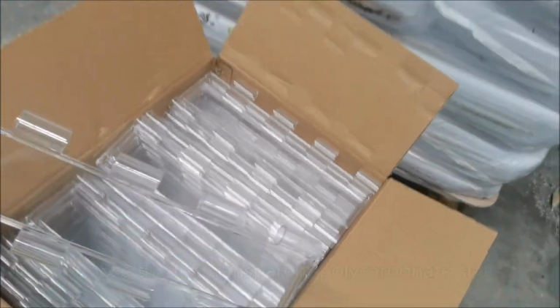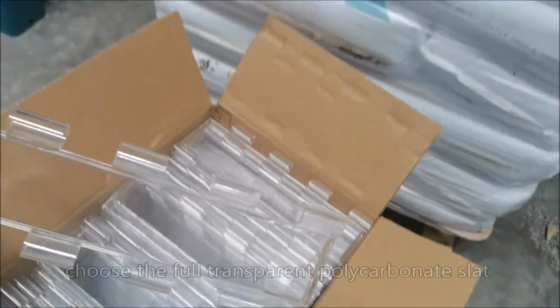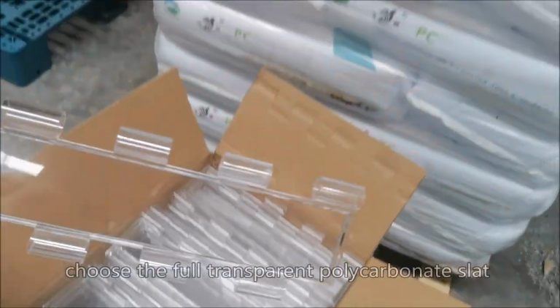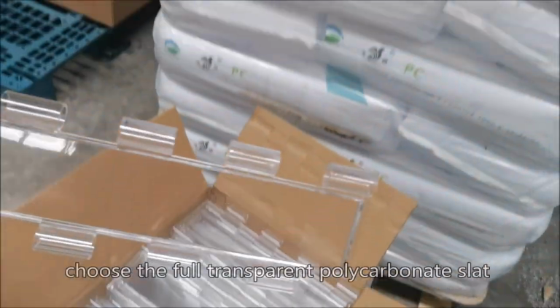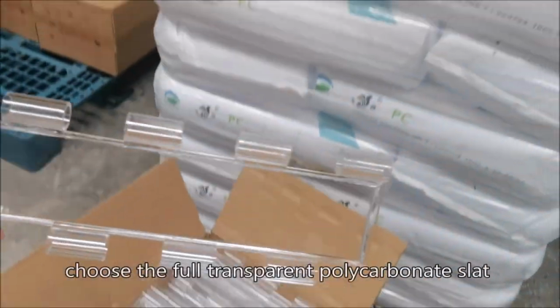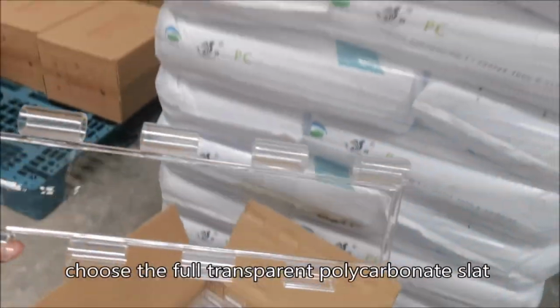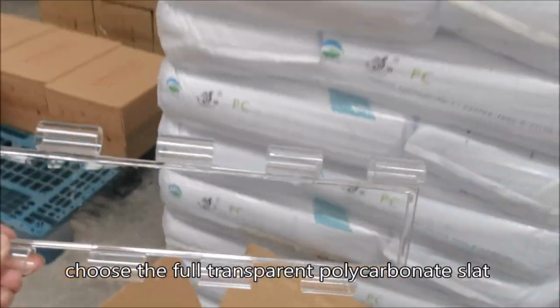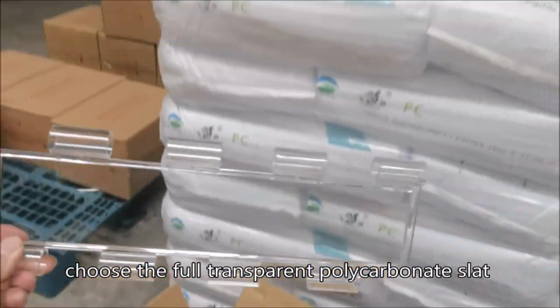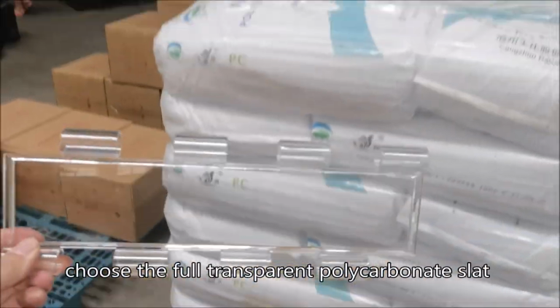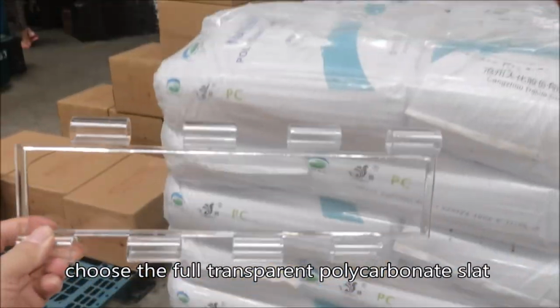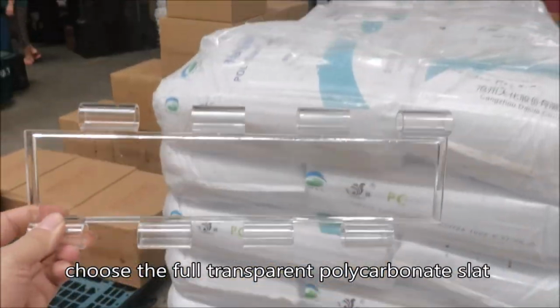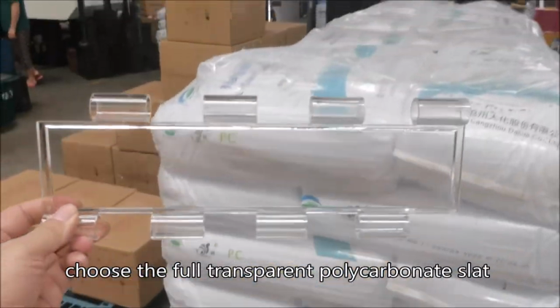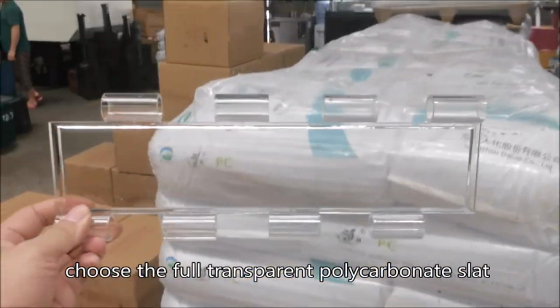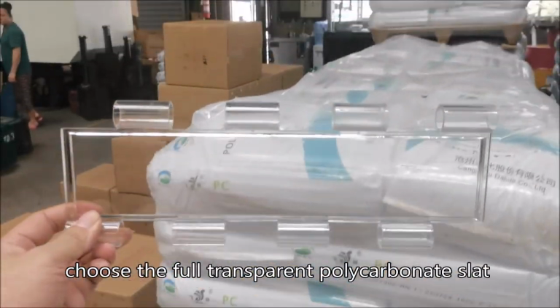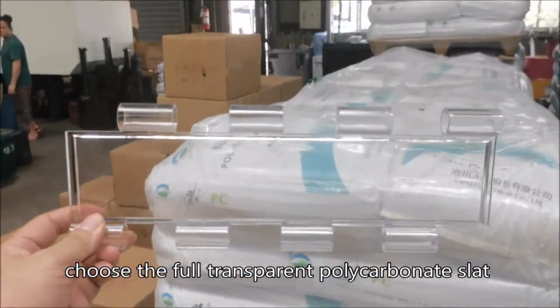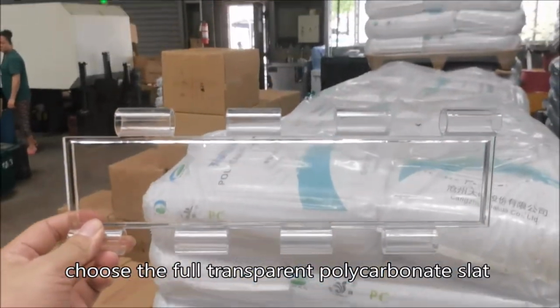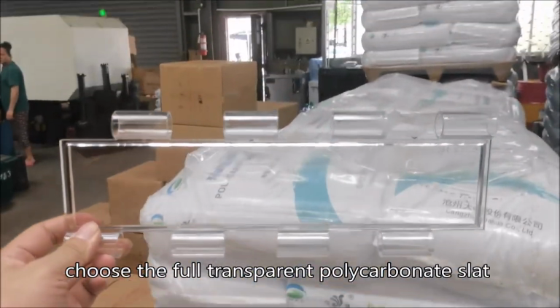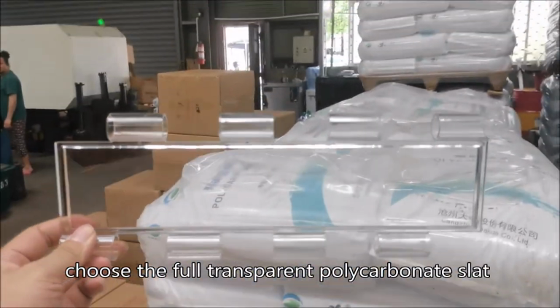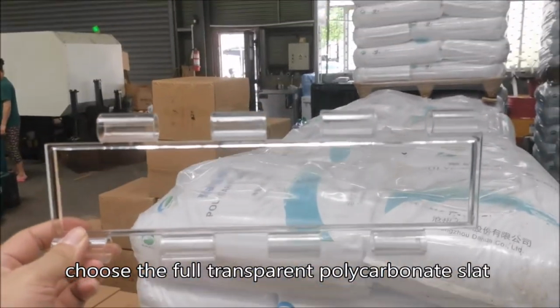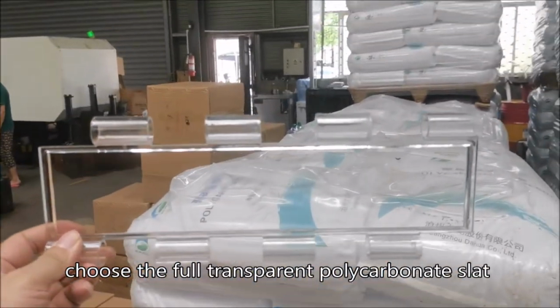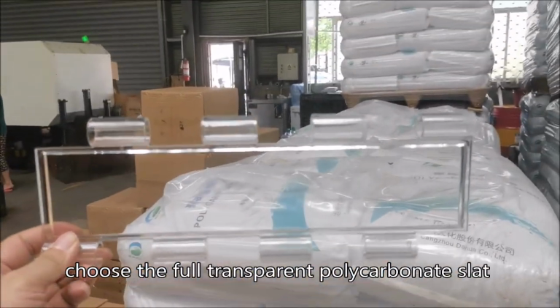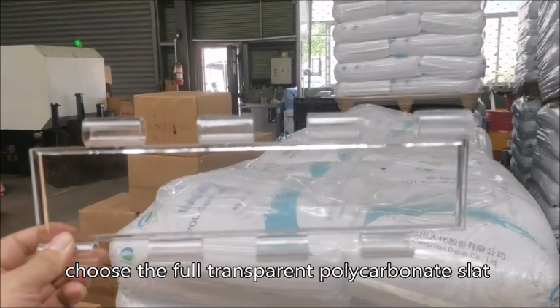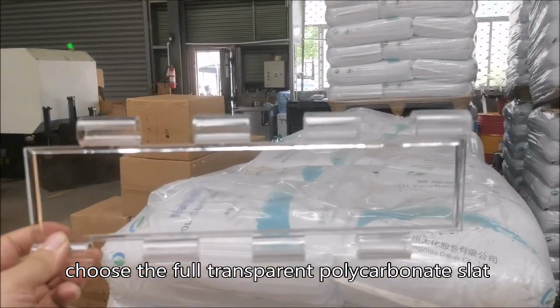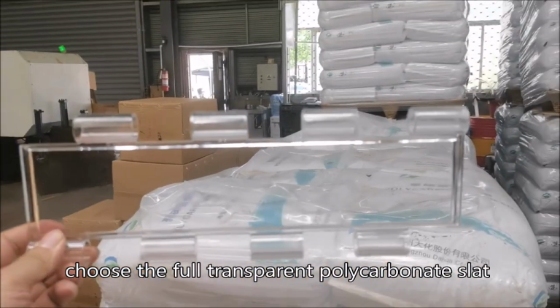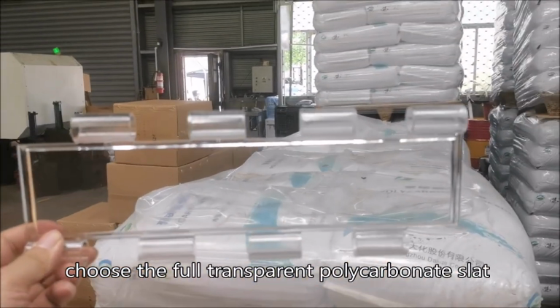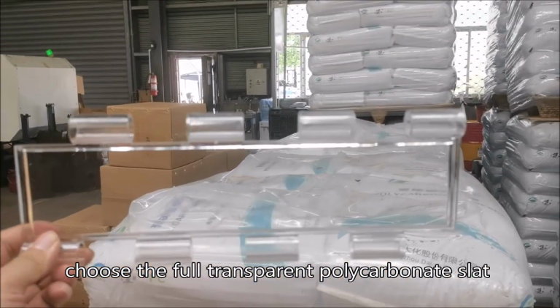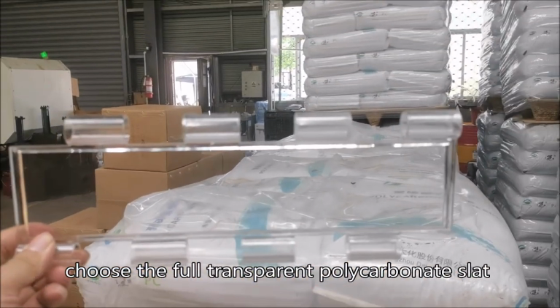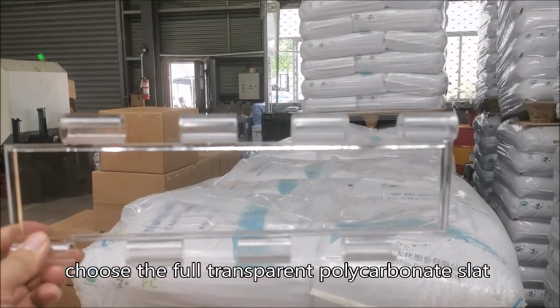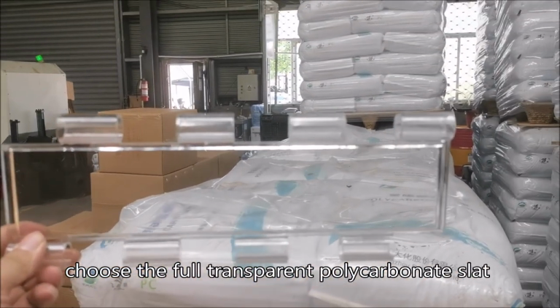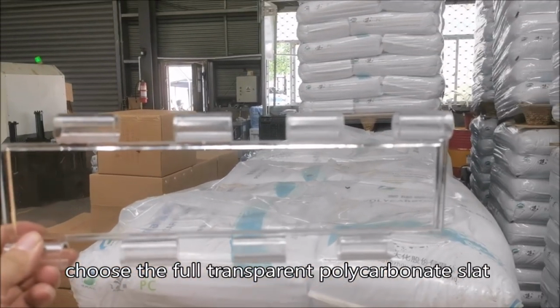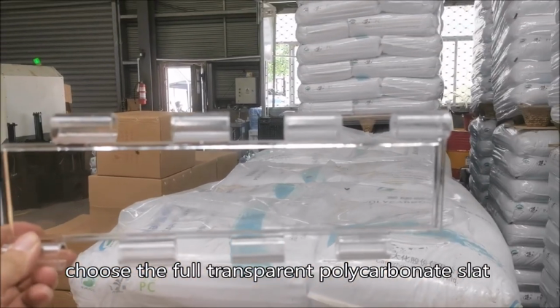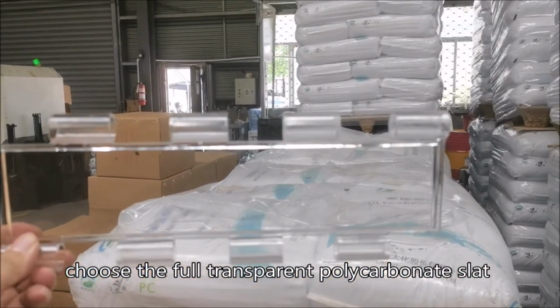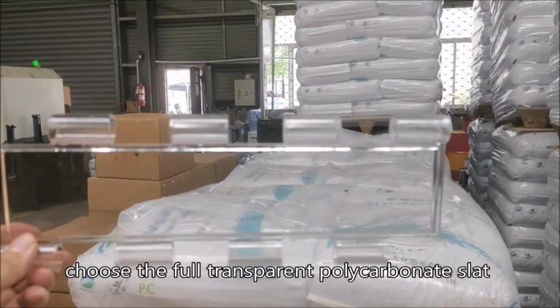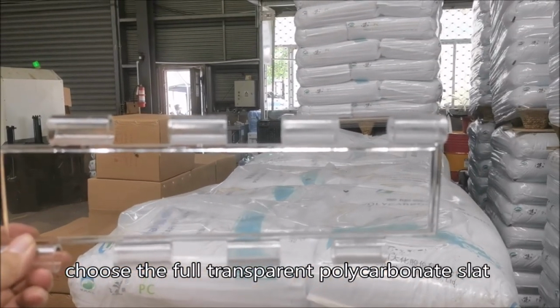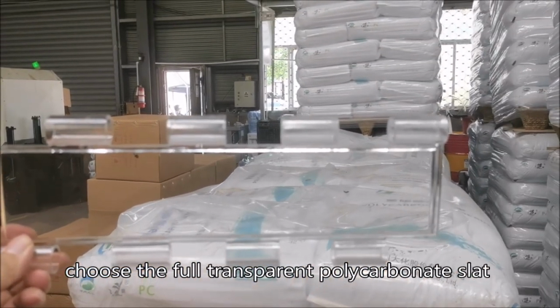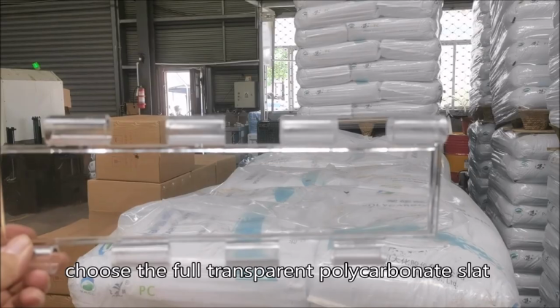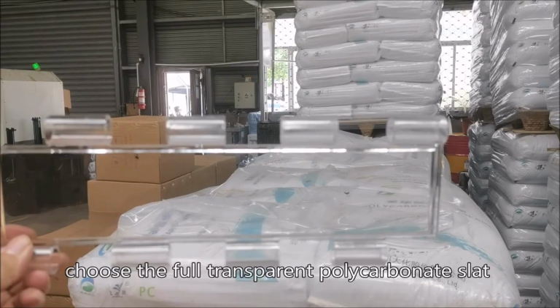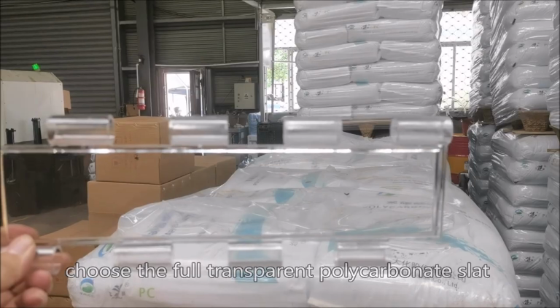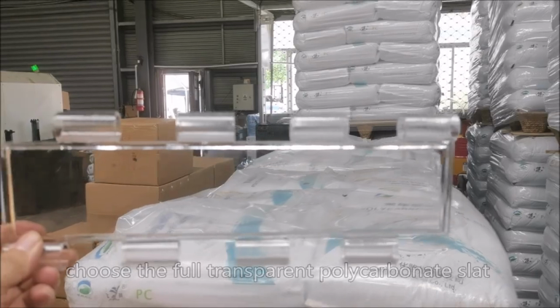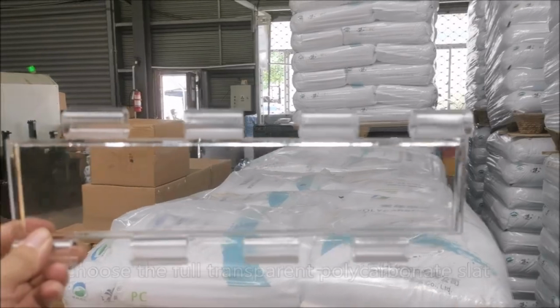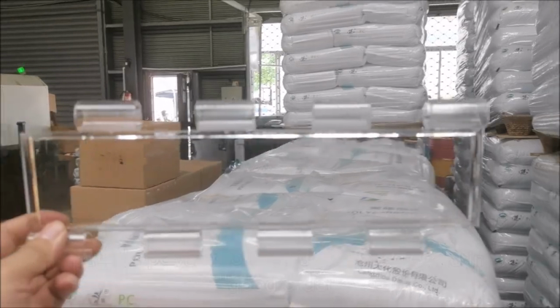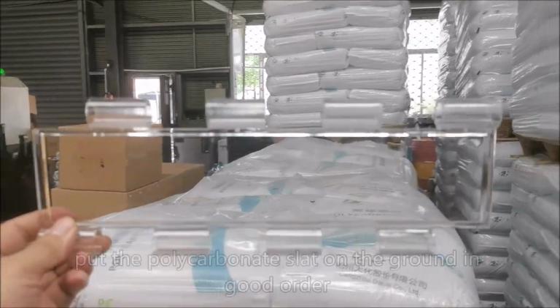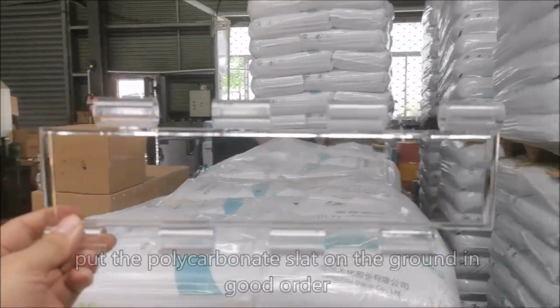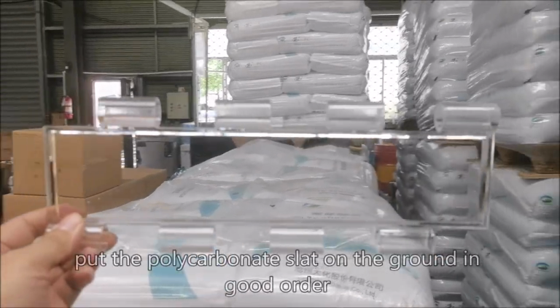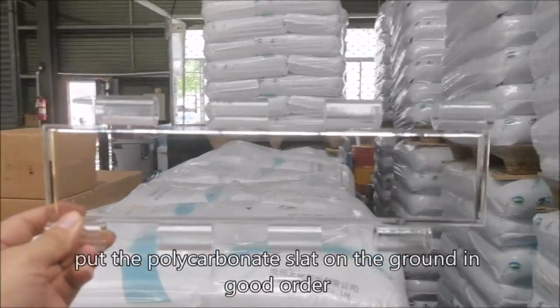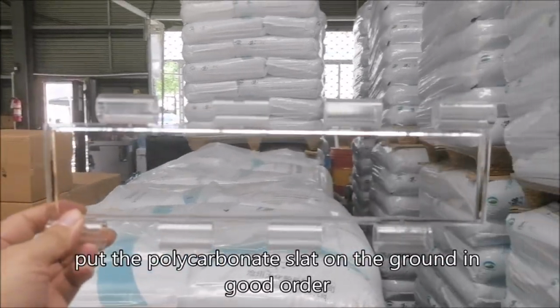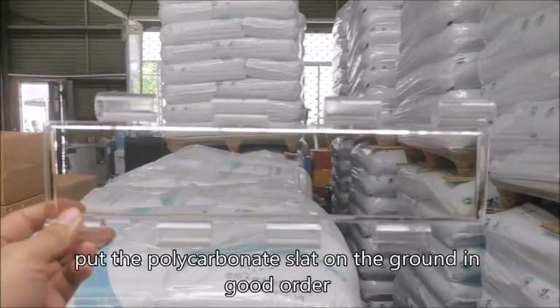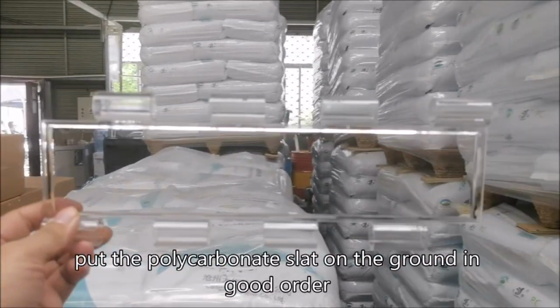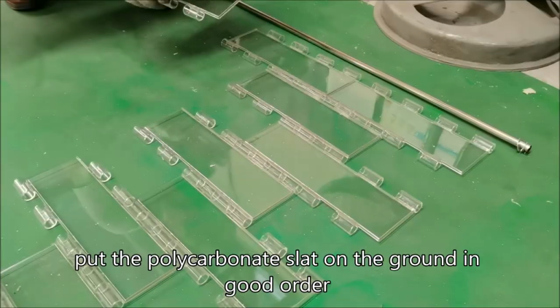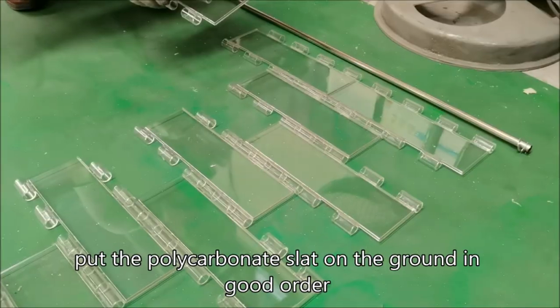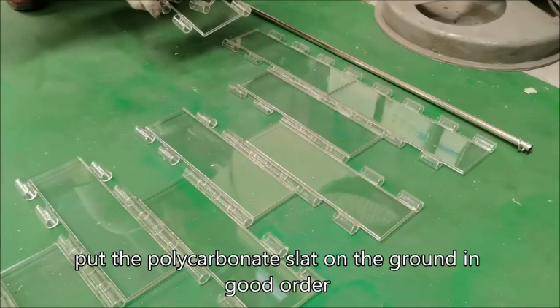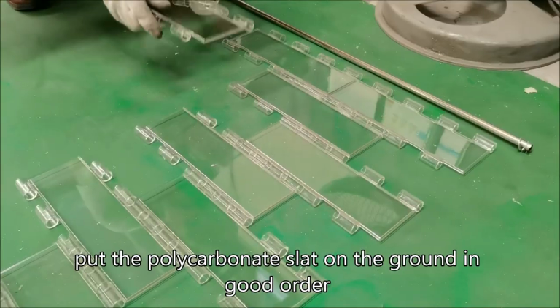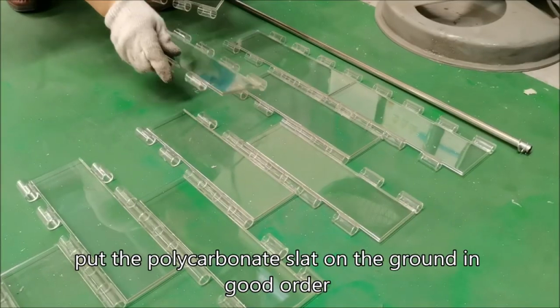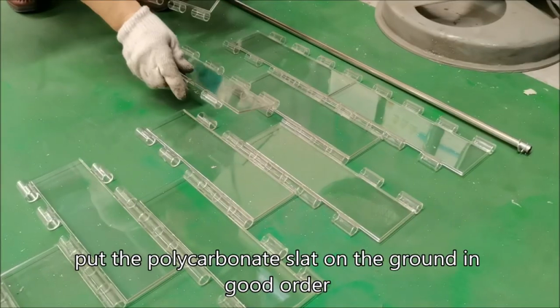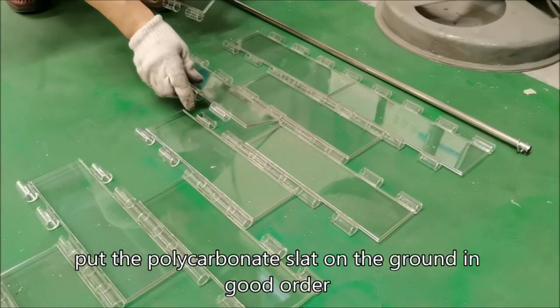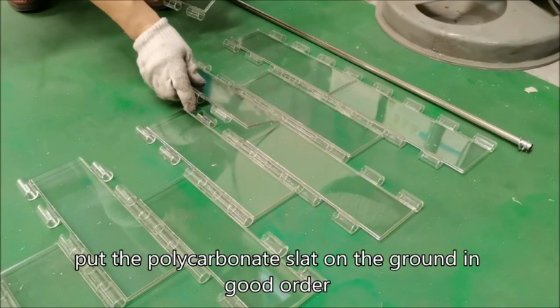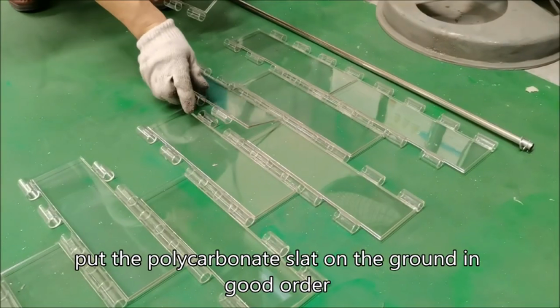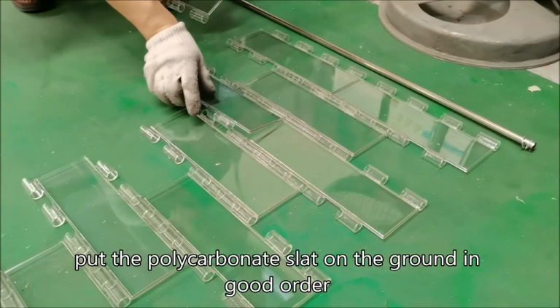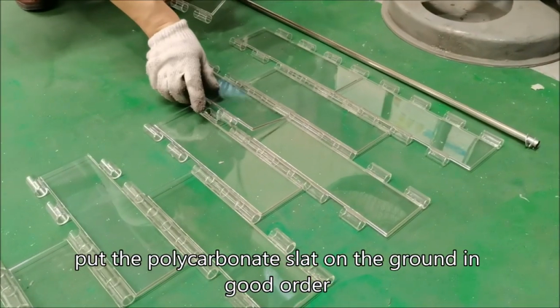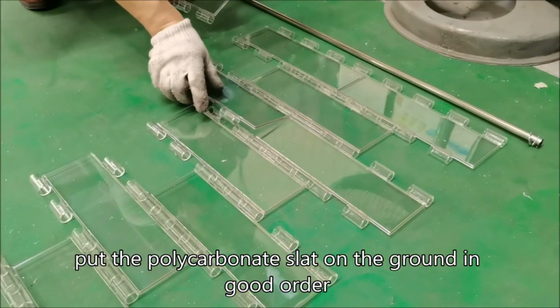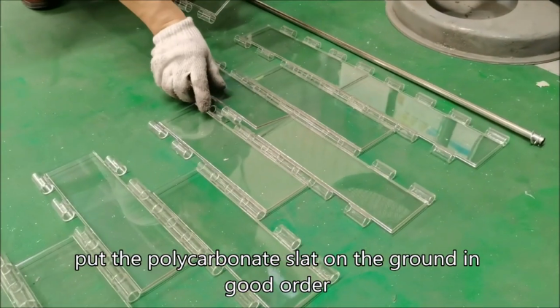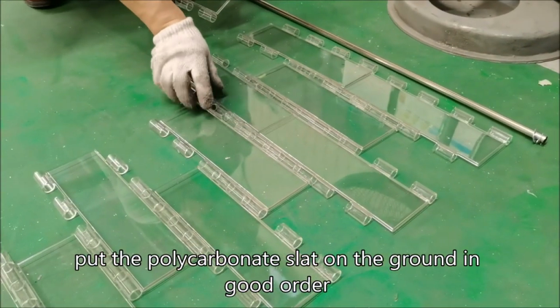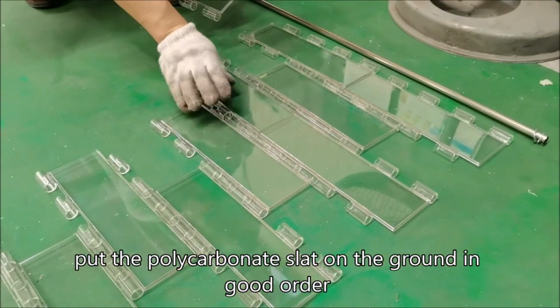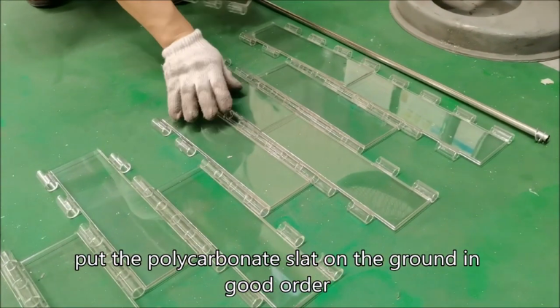Choose the full transparent polycarbonate slat. Put the polycarbonate slat on the ground in good order.